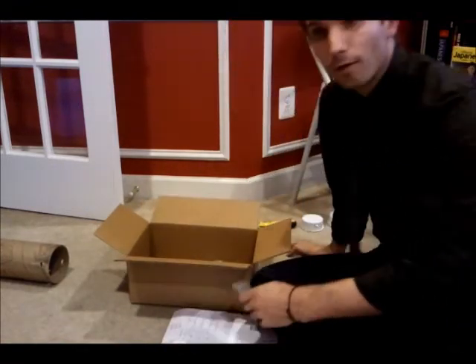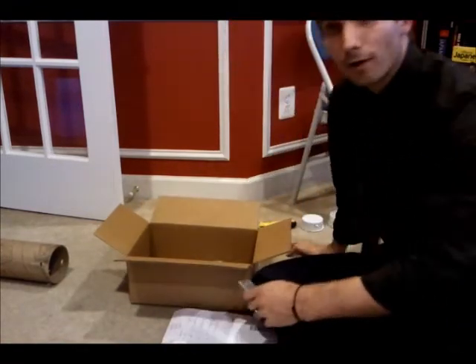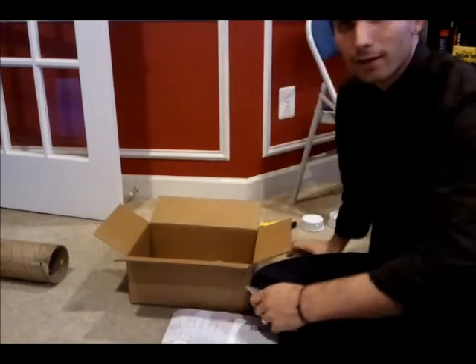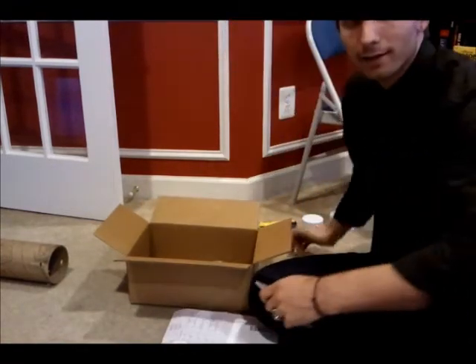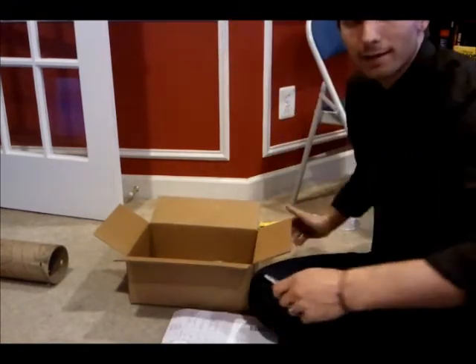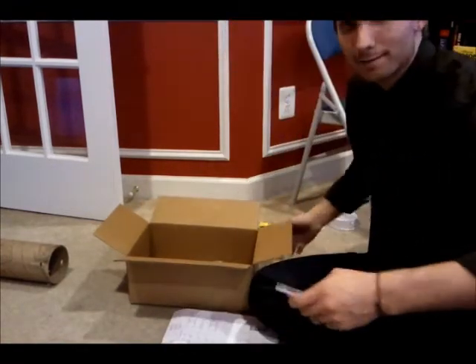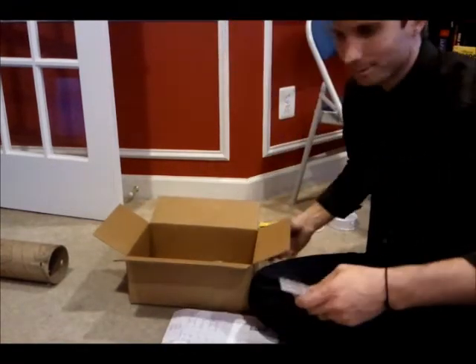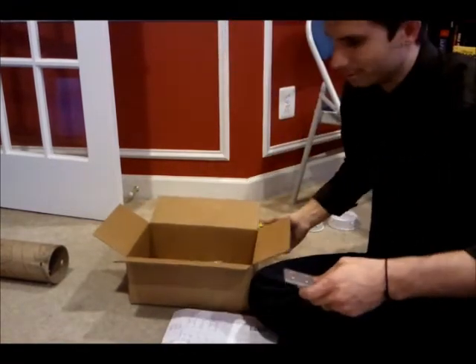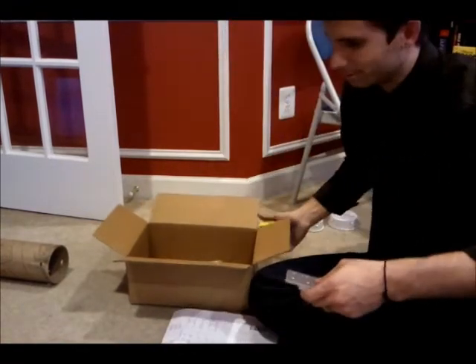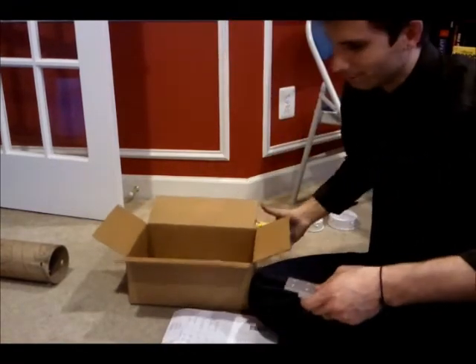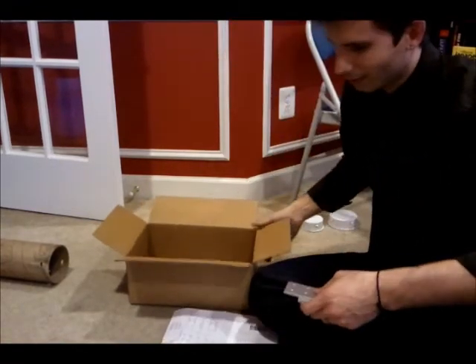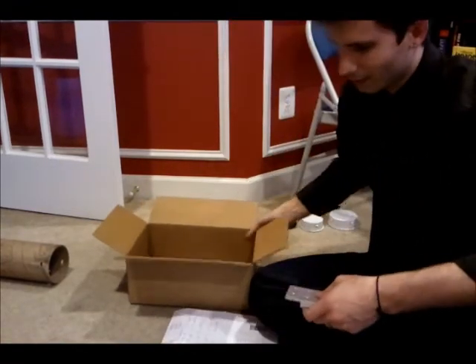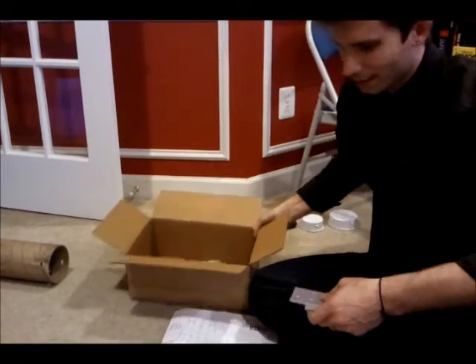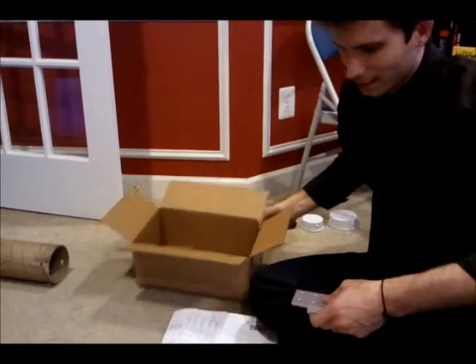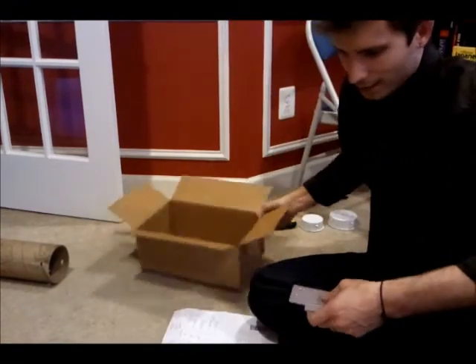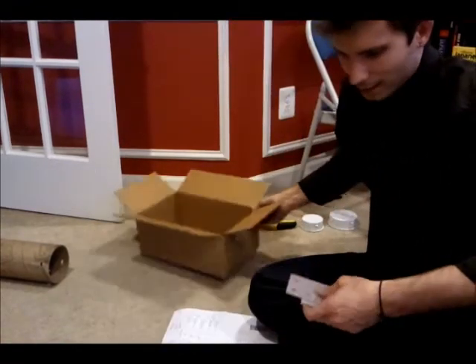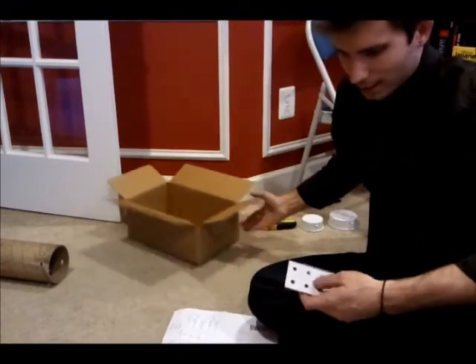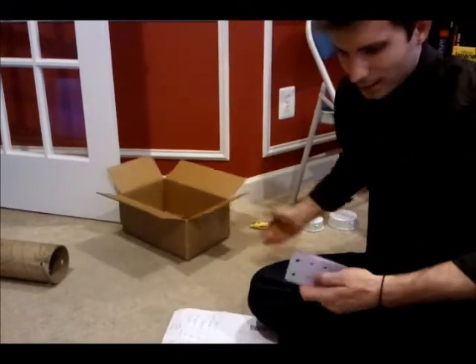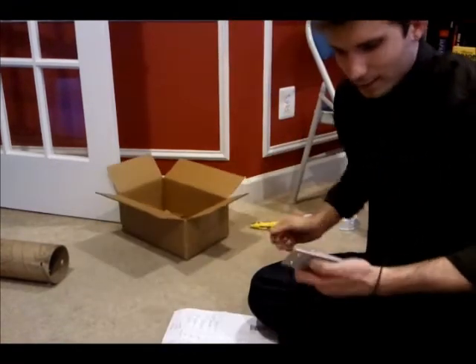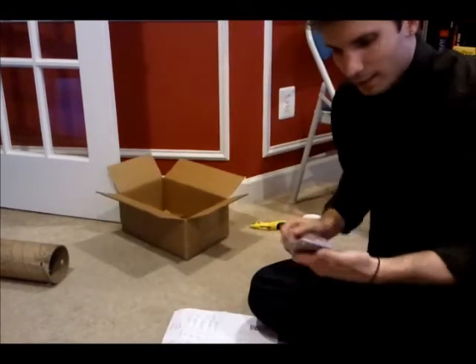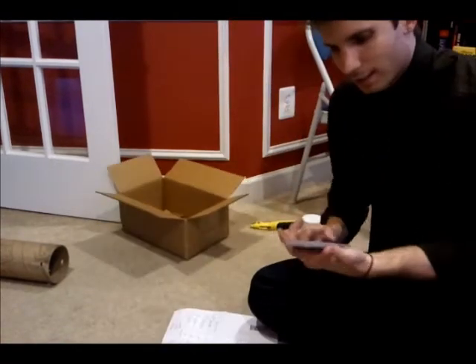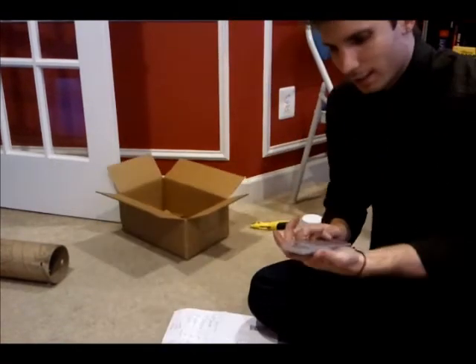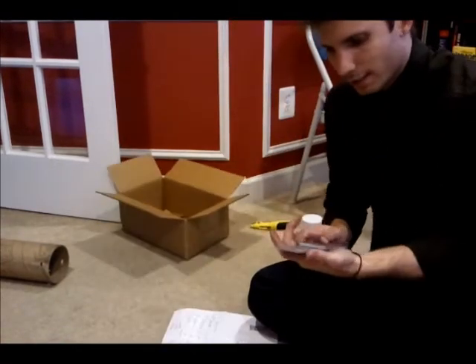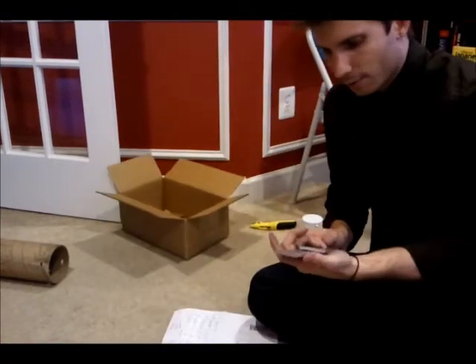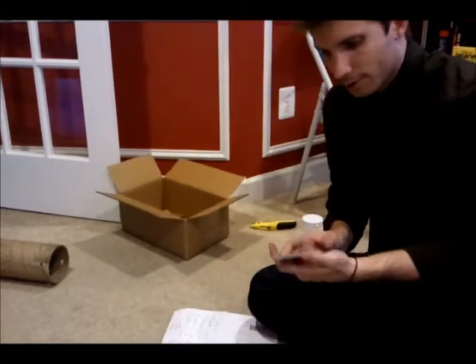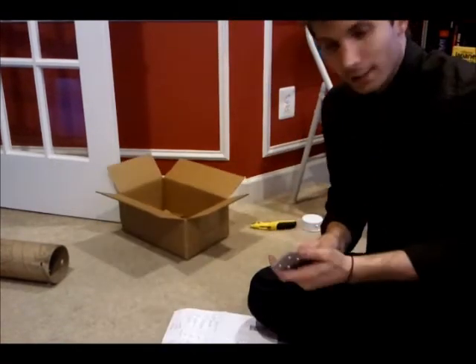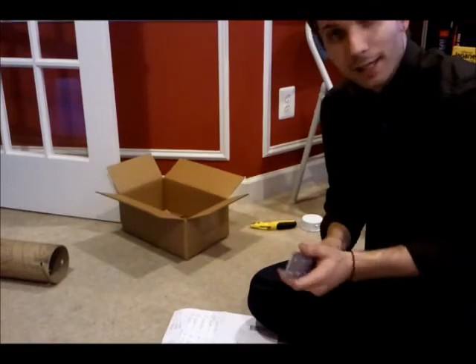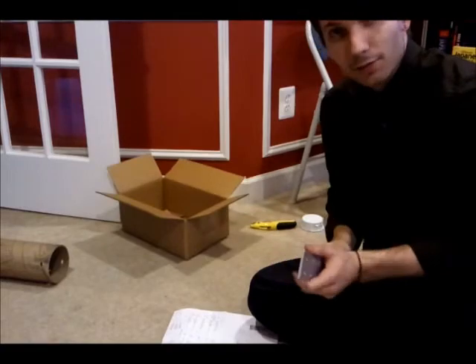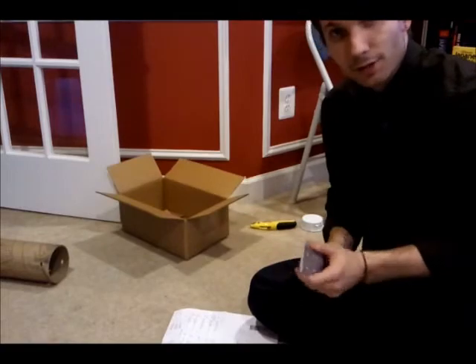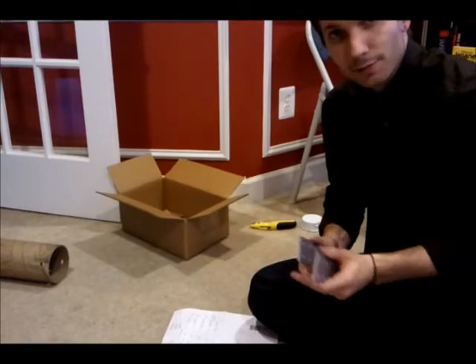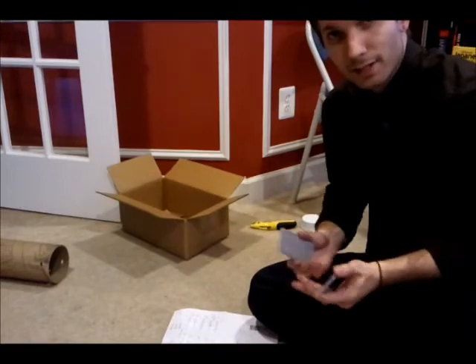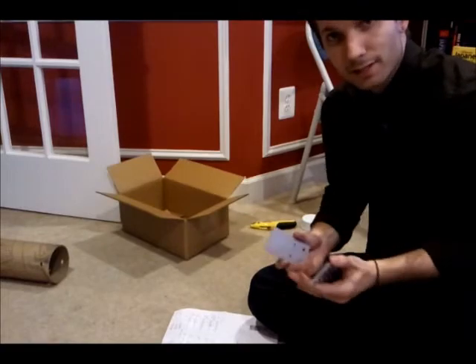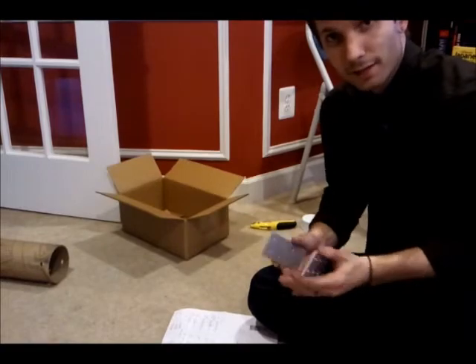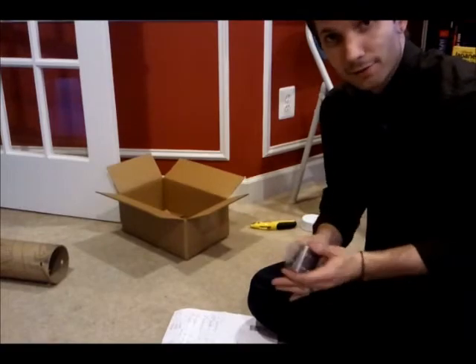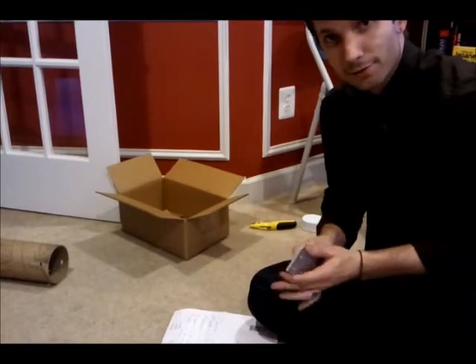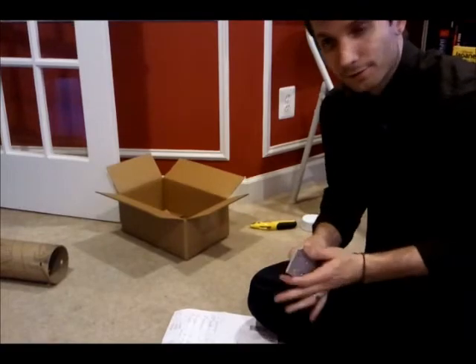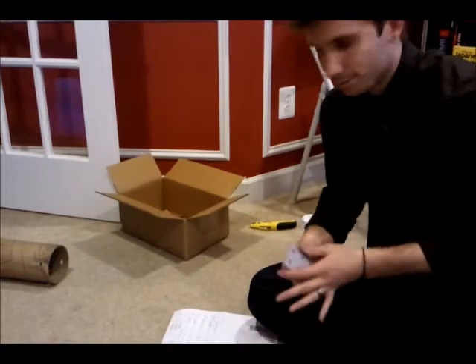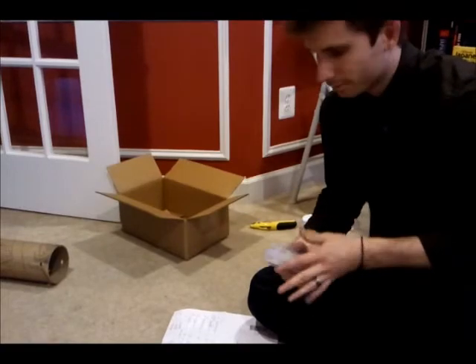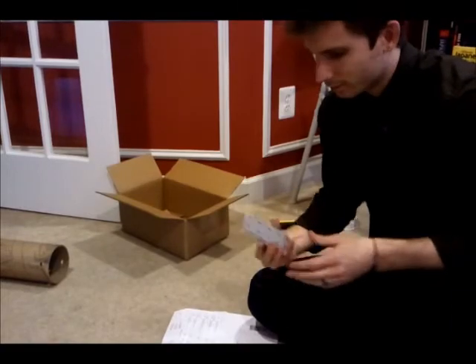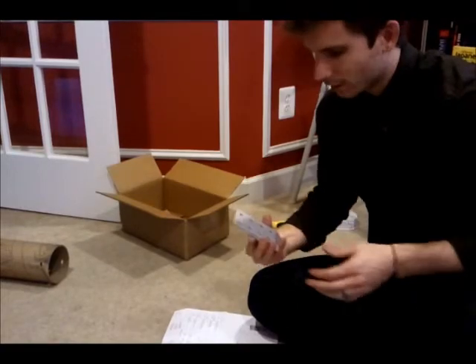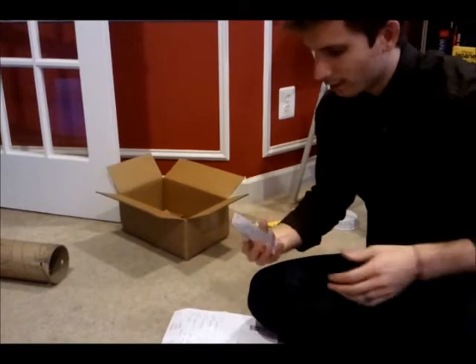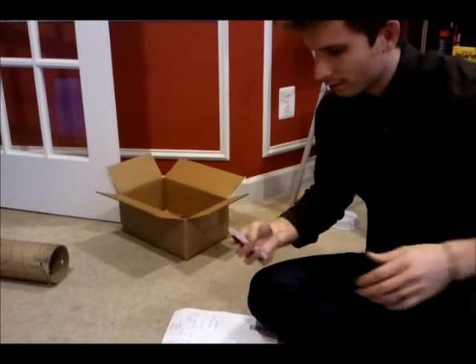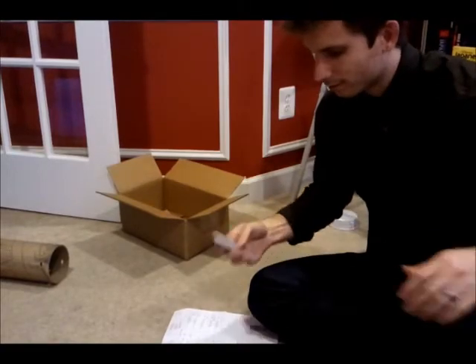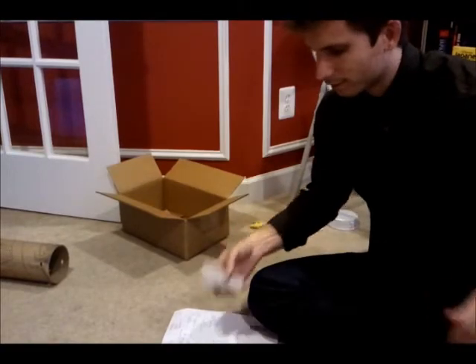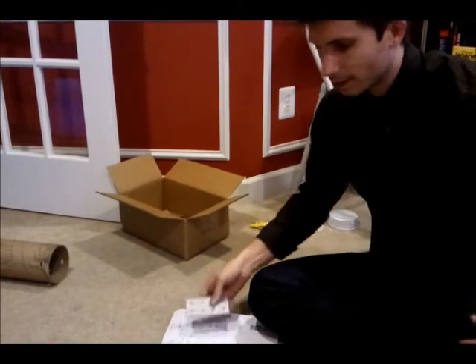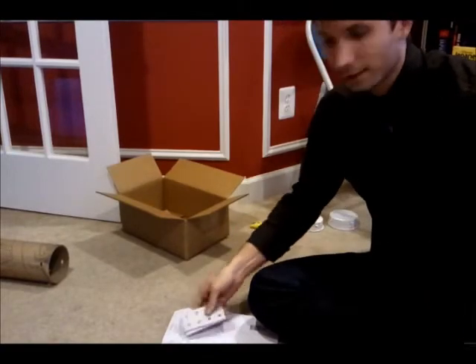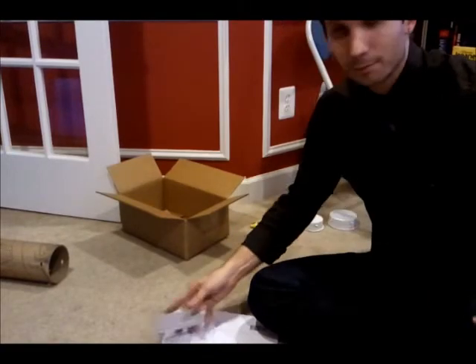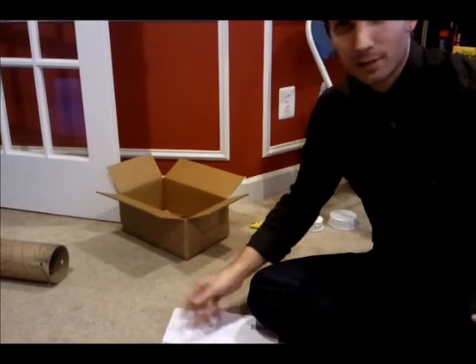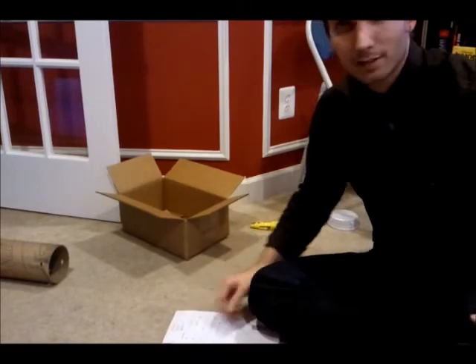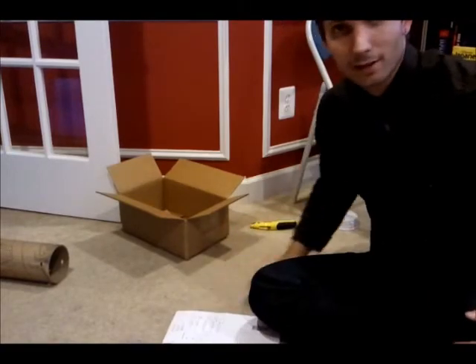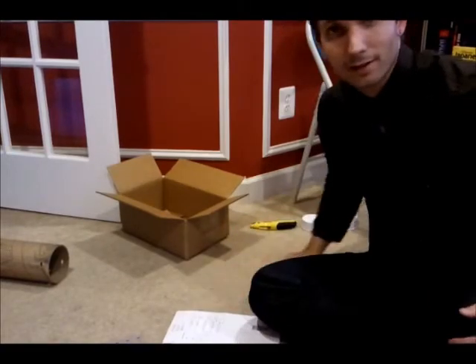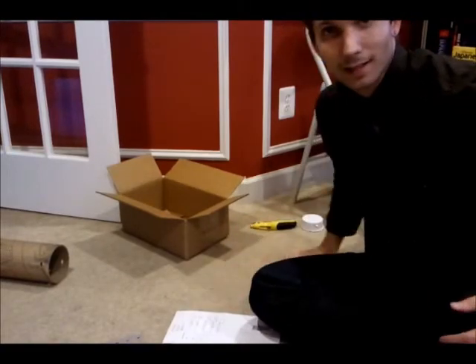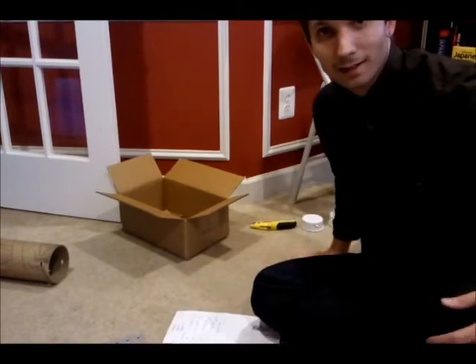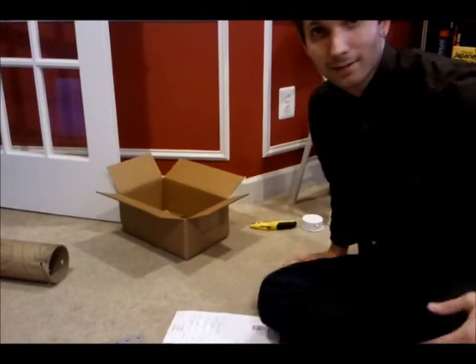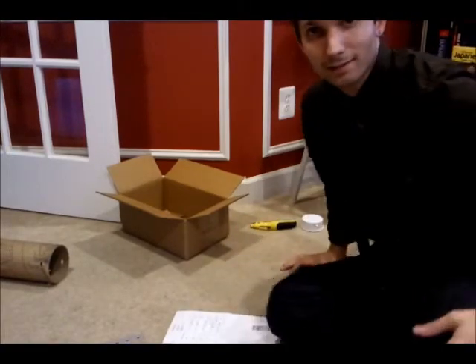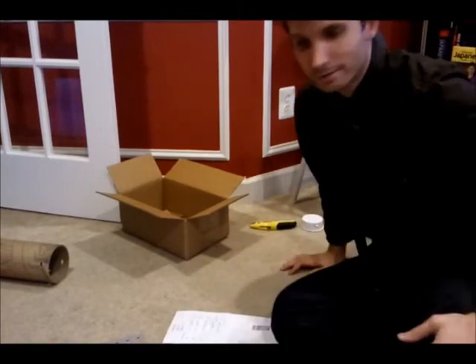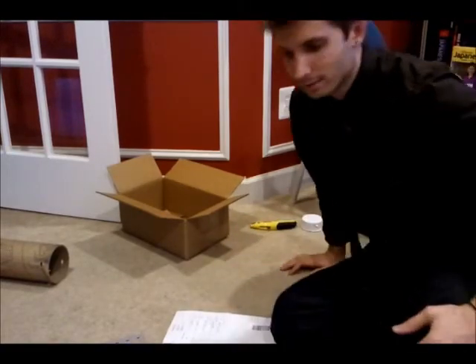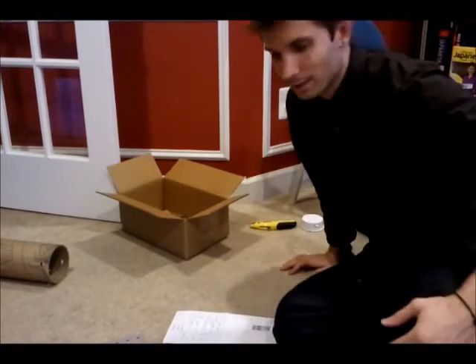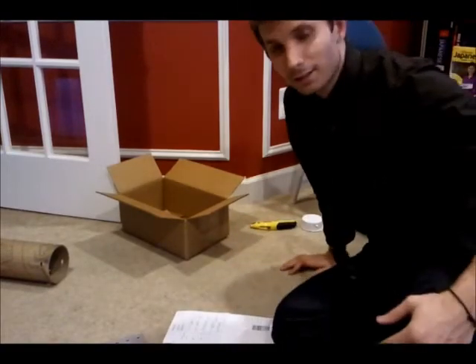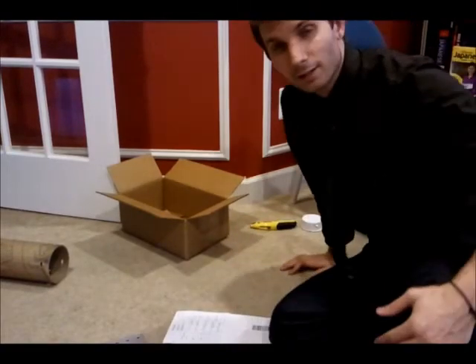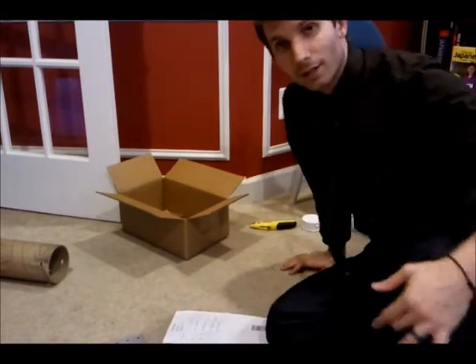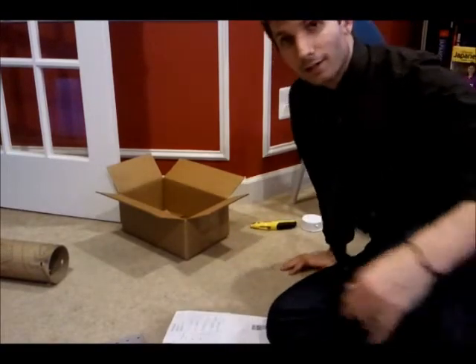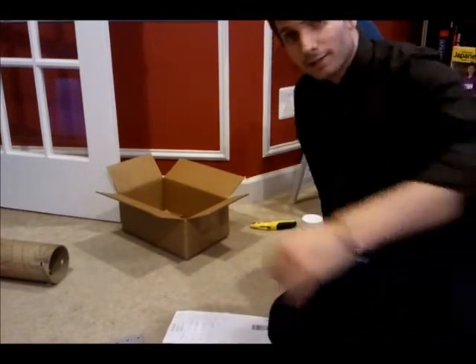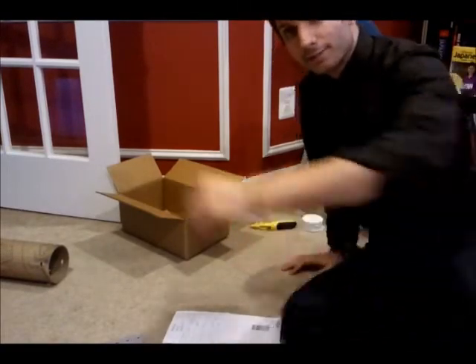And that's it, we're all done. Can't wait until I get the rest of my stuff together so I can piece it all together. It's going to be awesome.